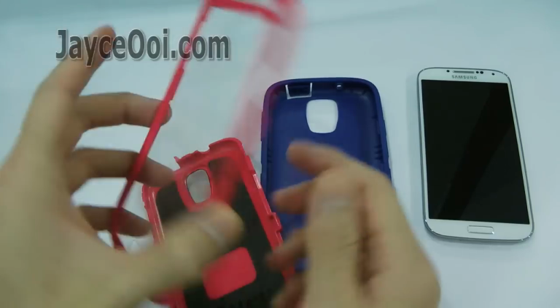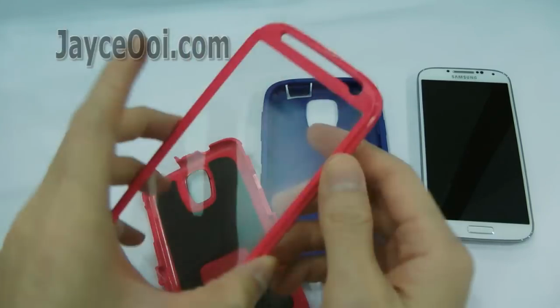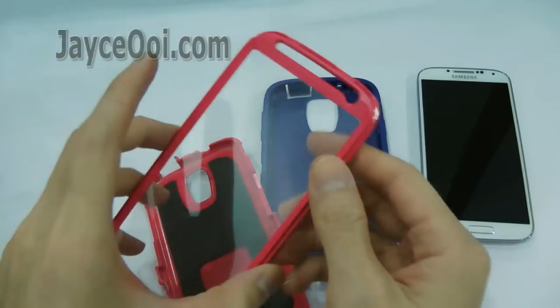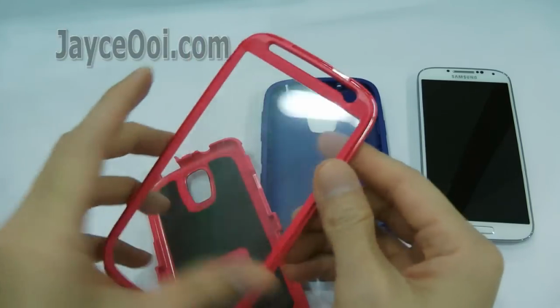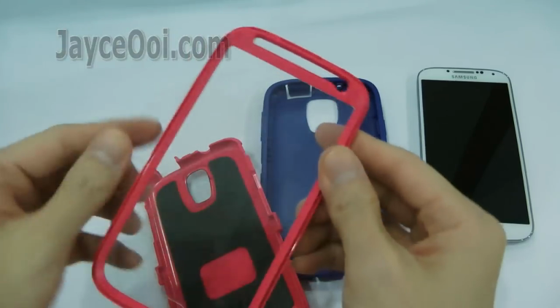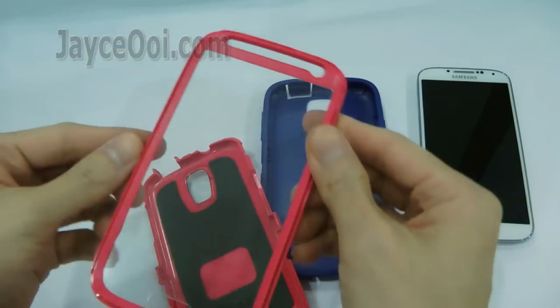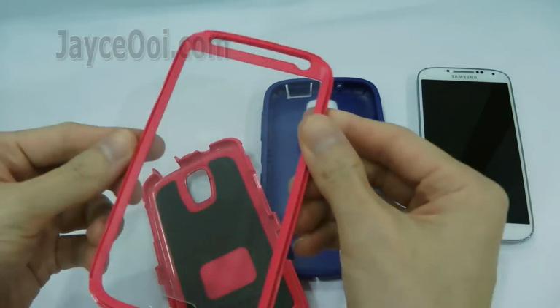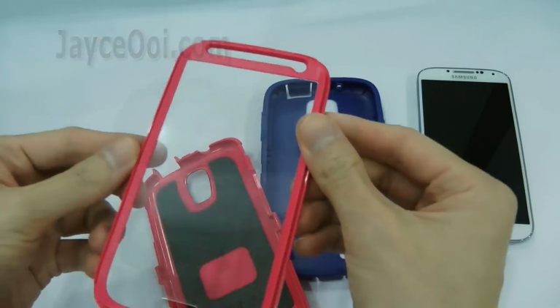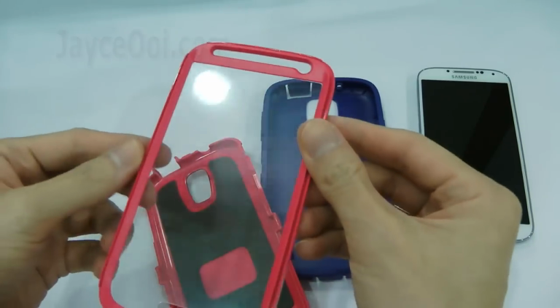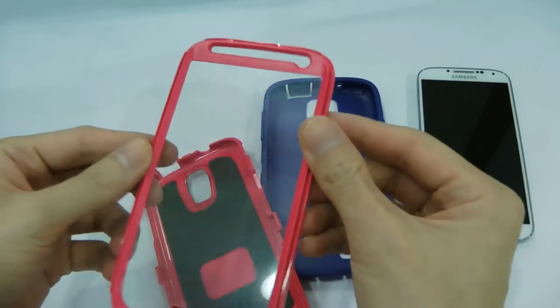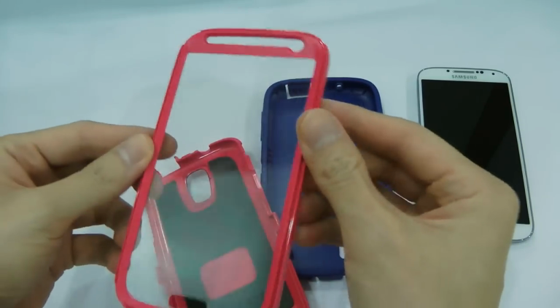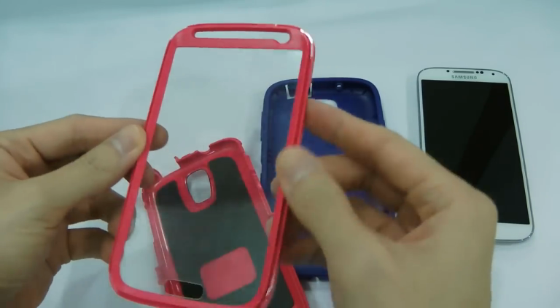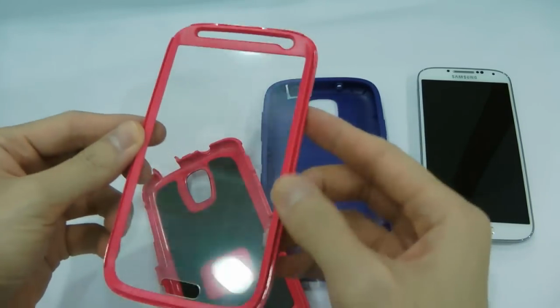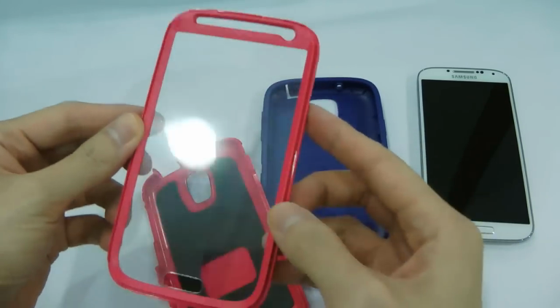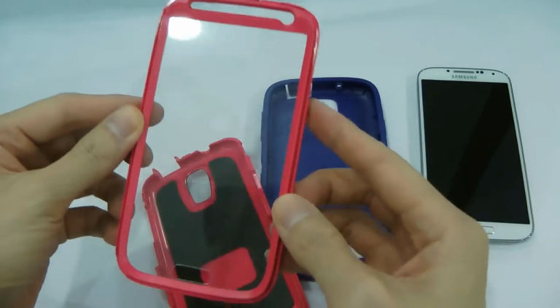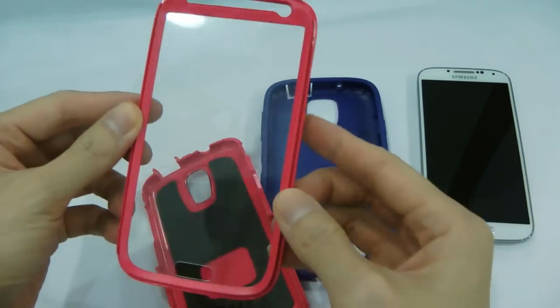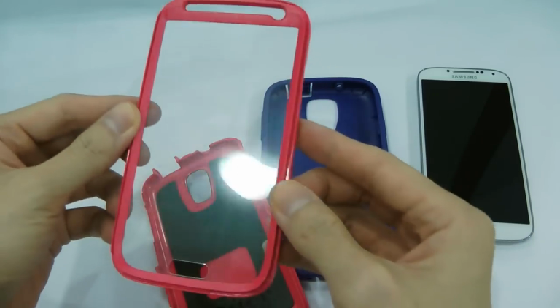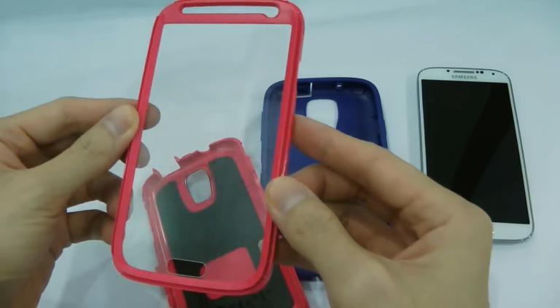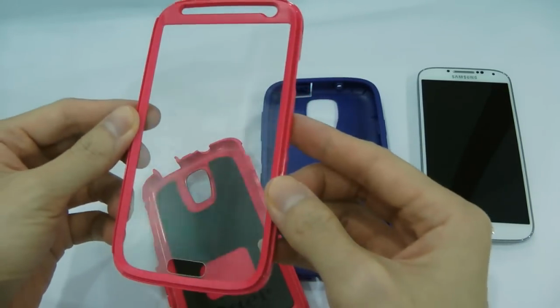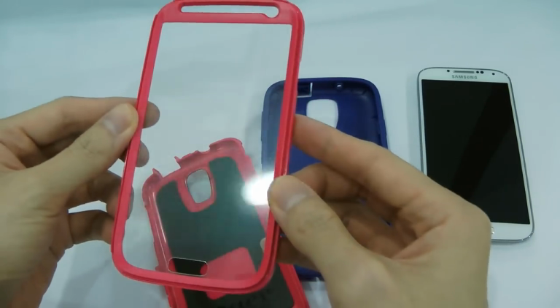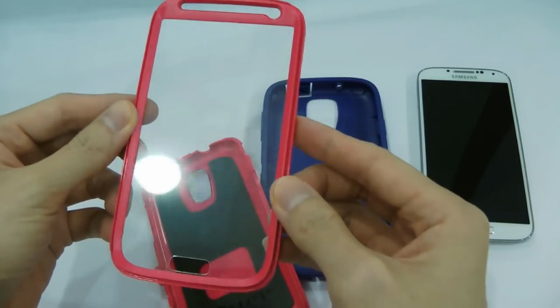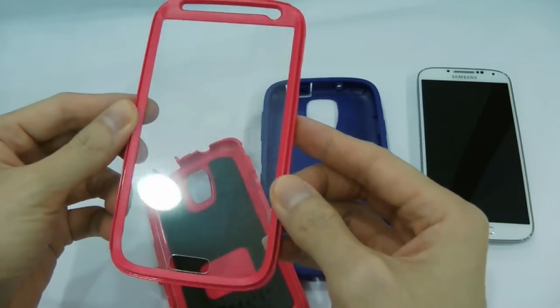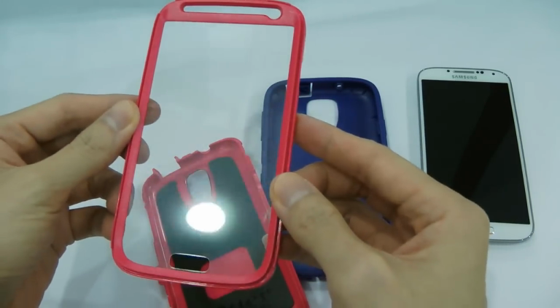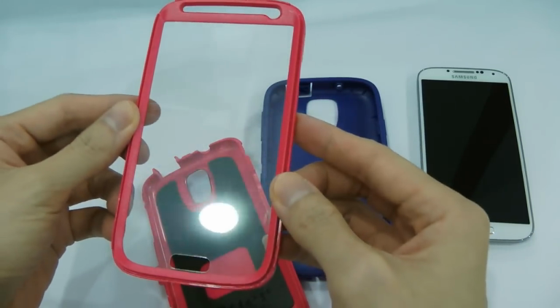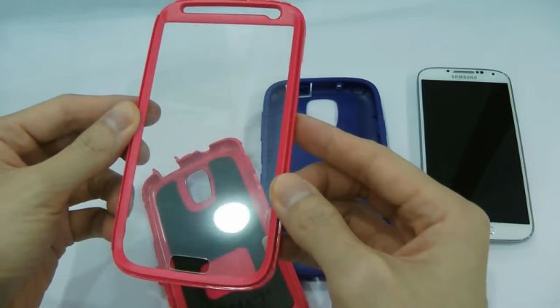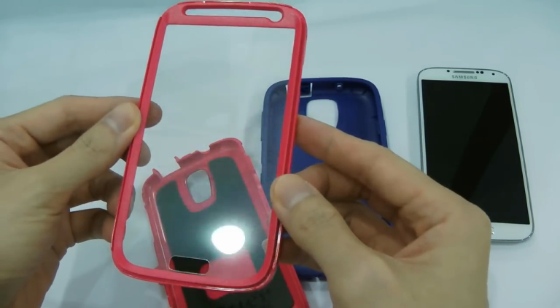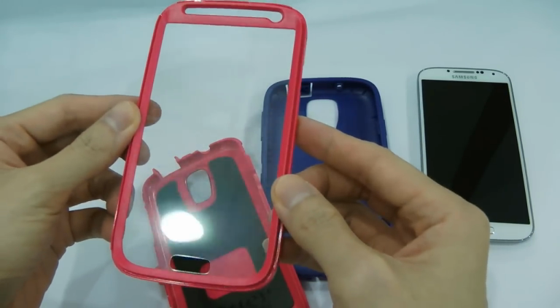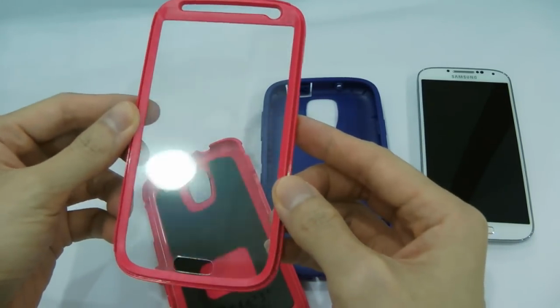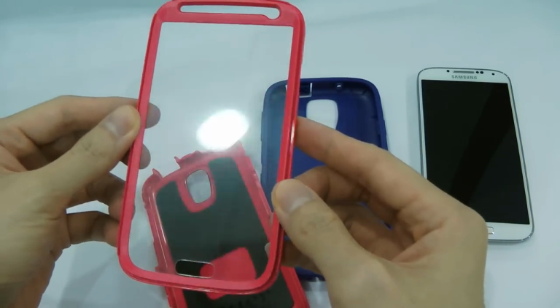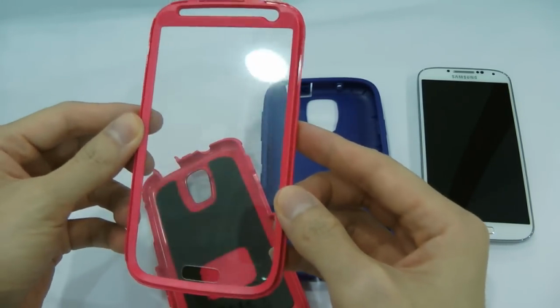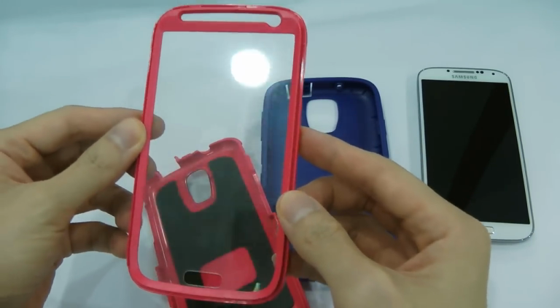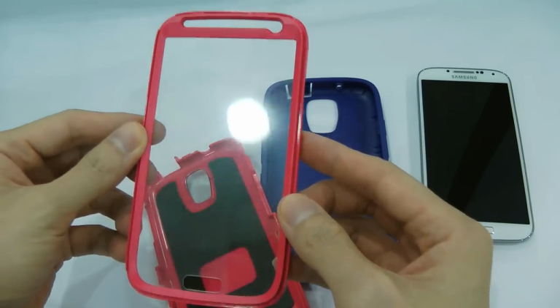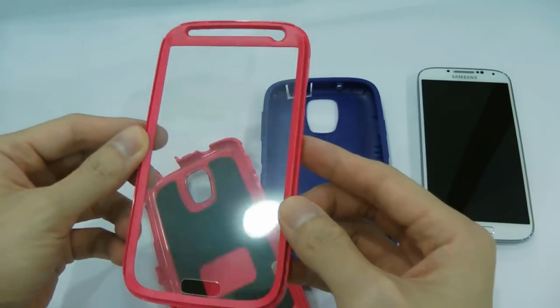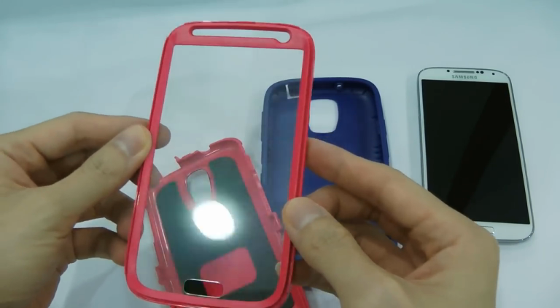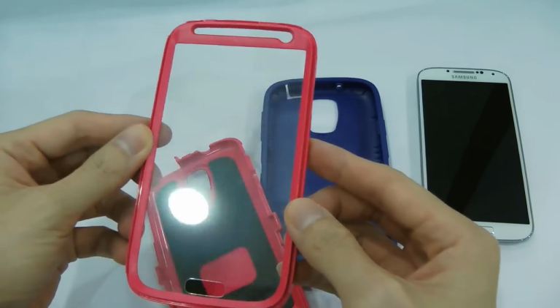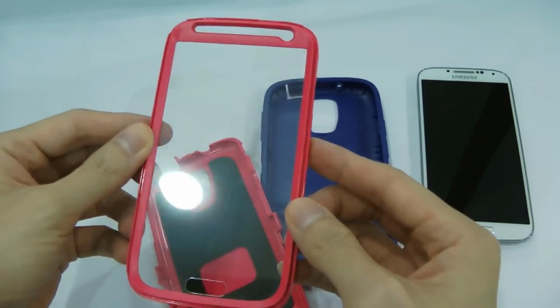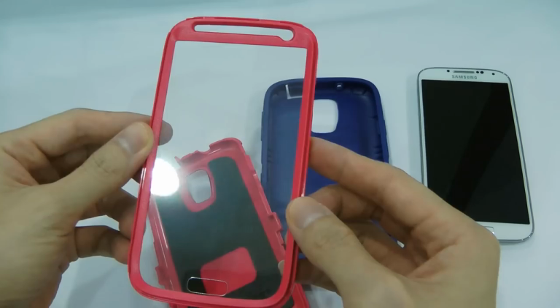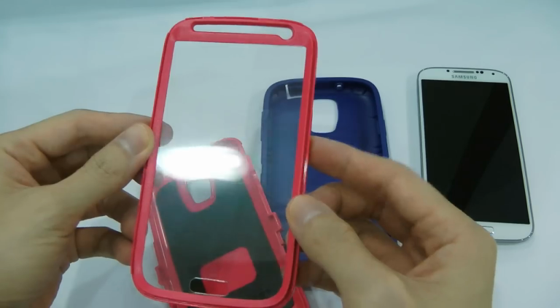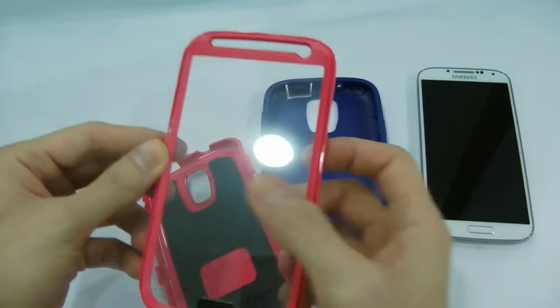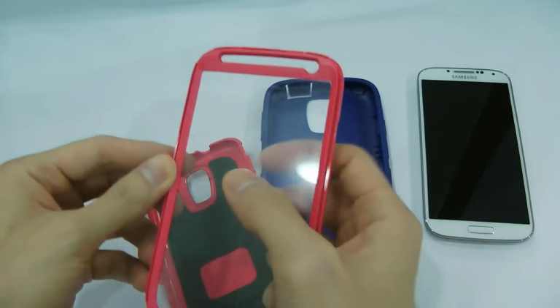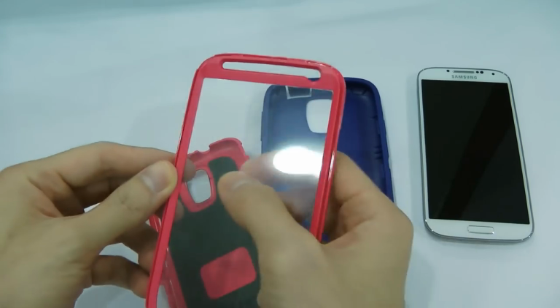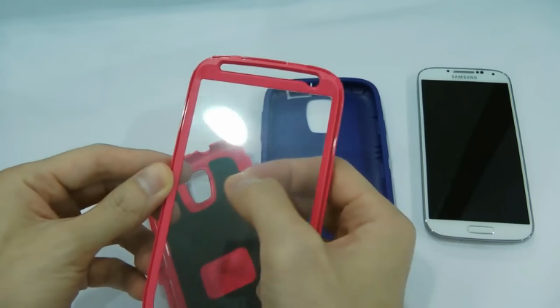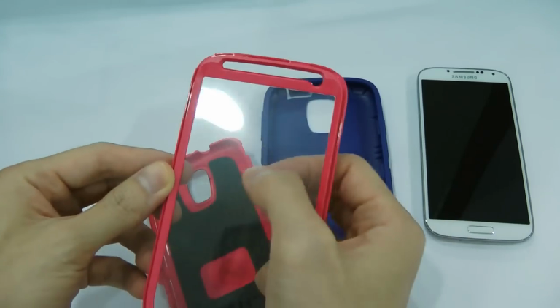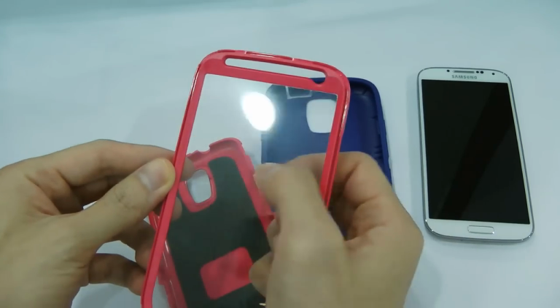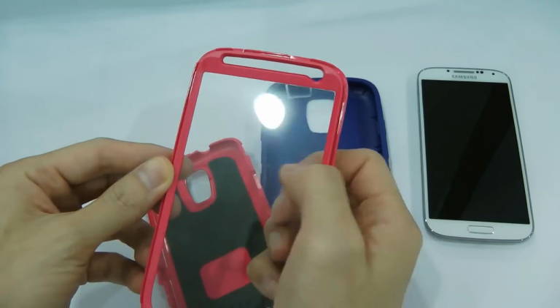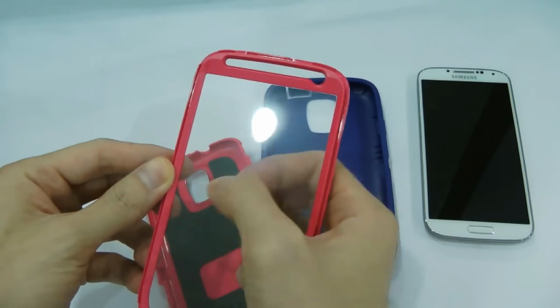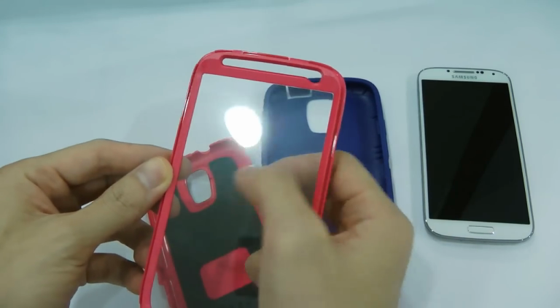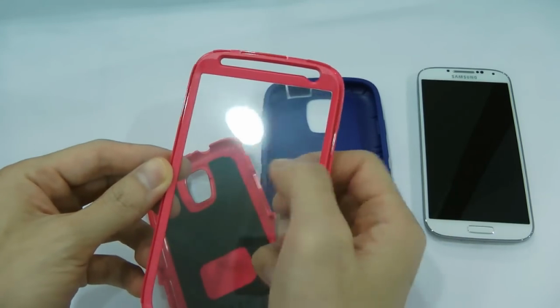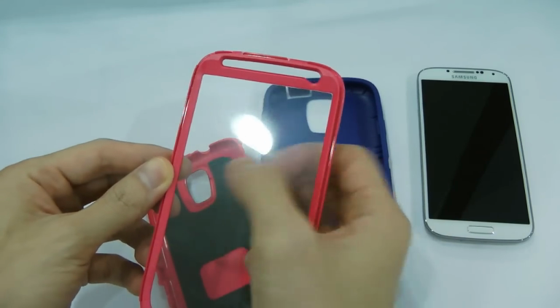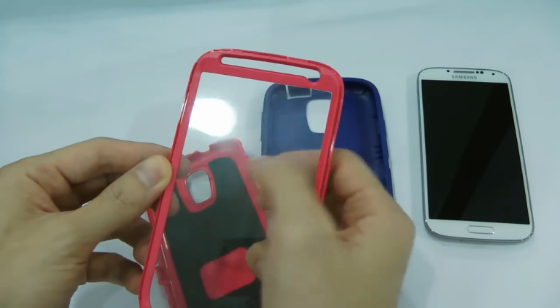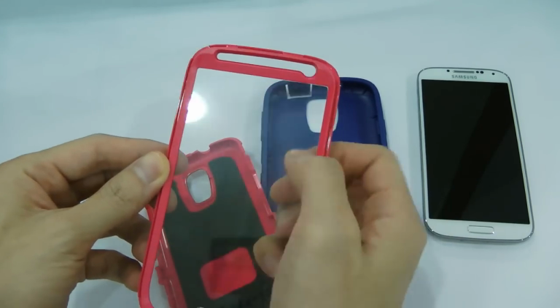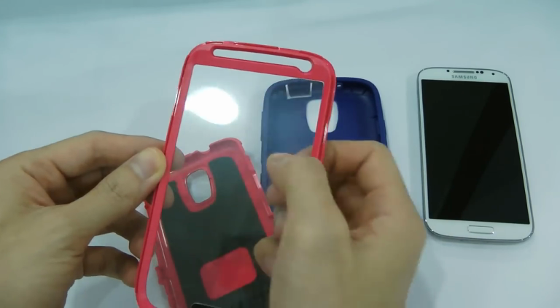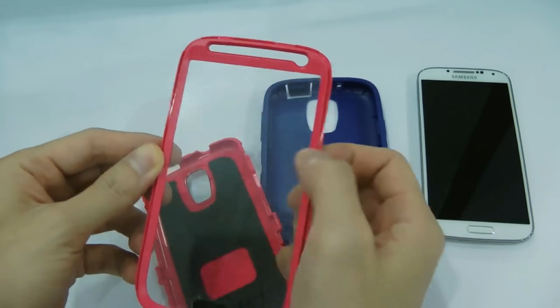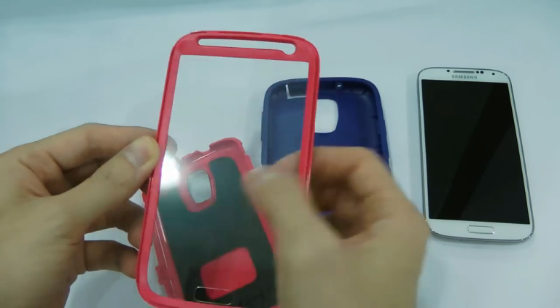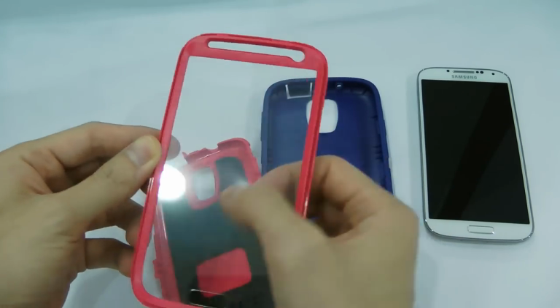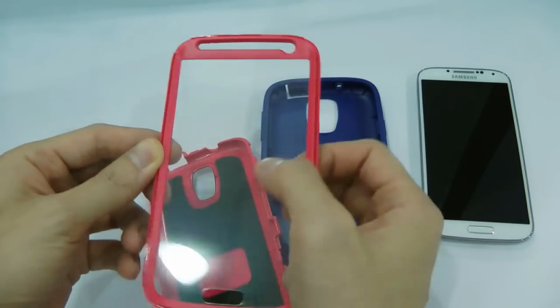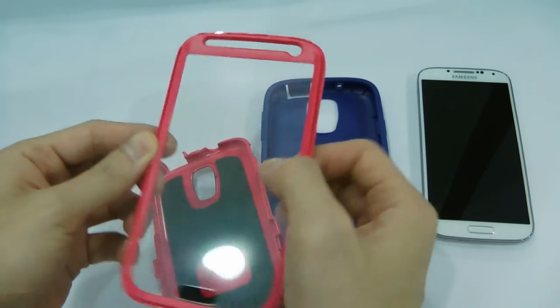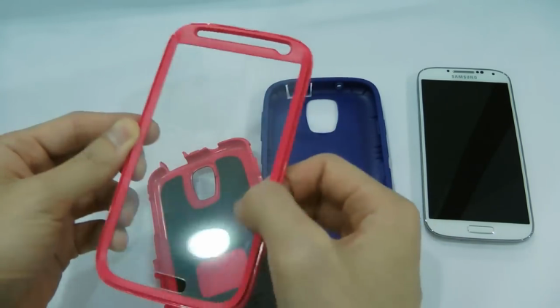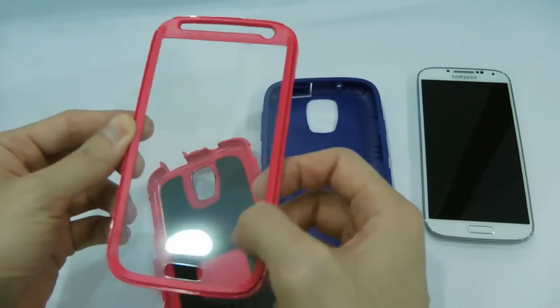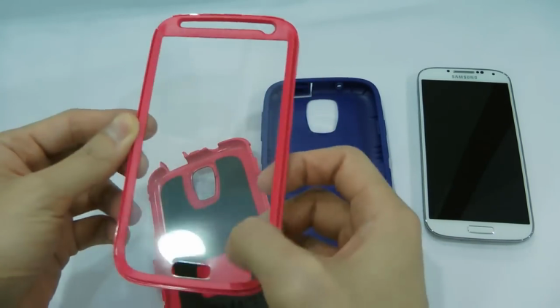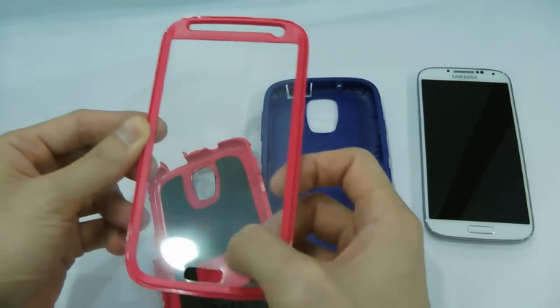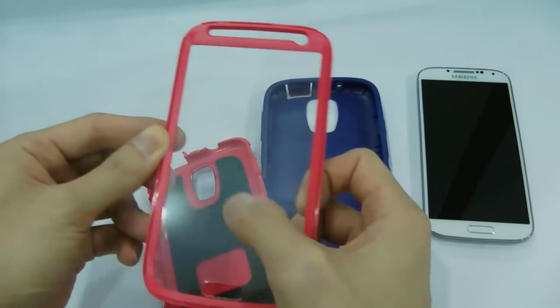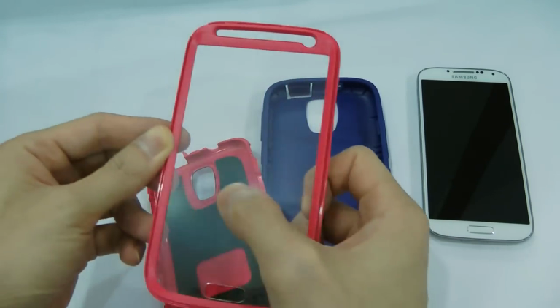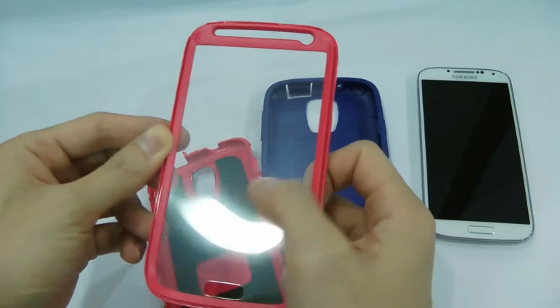Here is the cushion that will provide some shock resistance to the S4, as you can see over here. And the front panel over here has the screen protector.